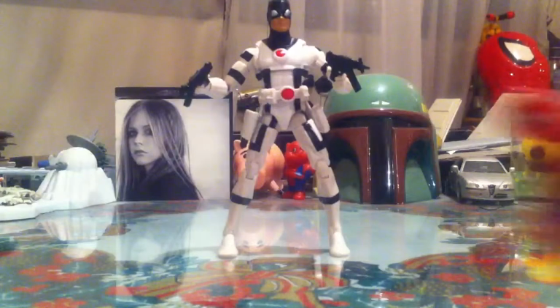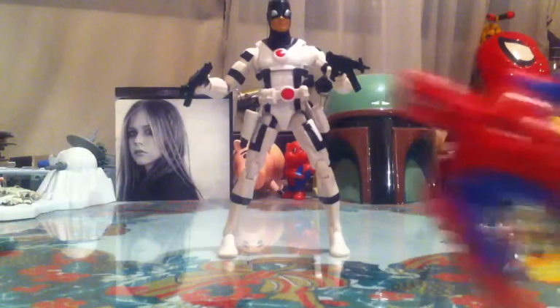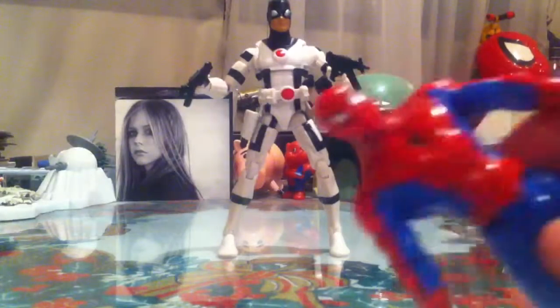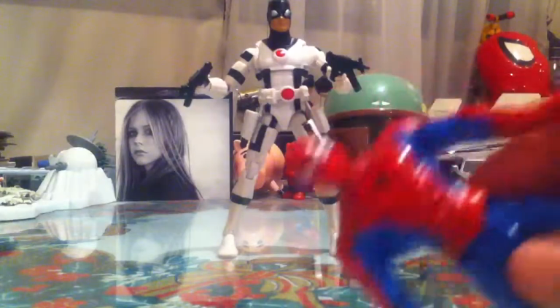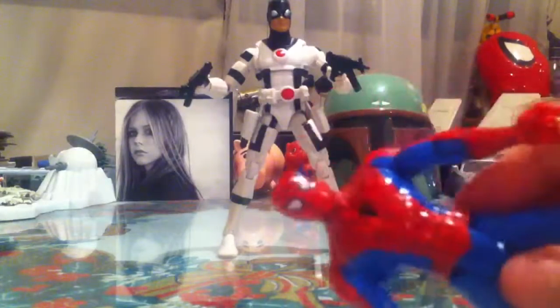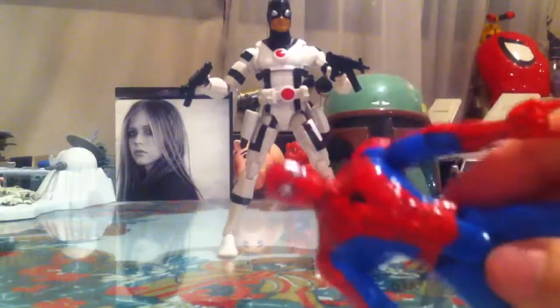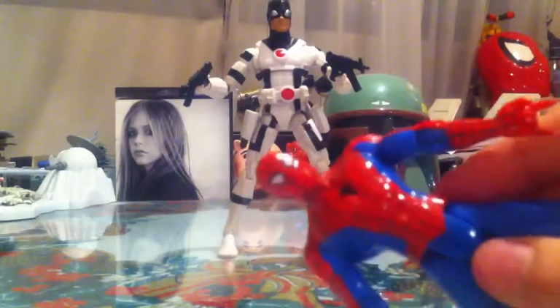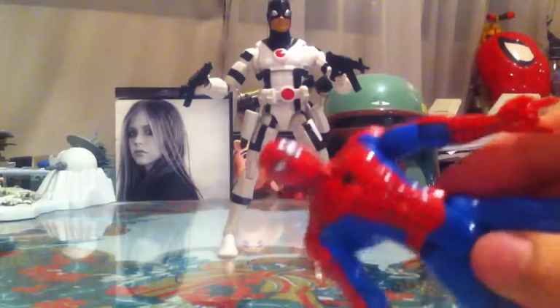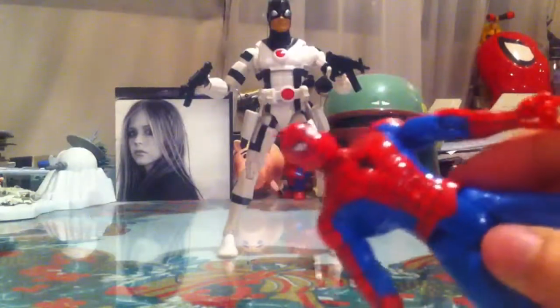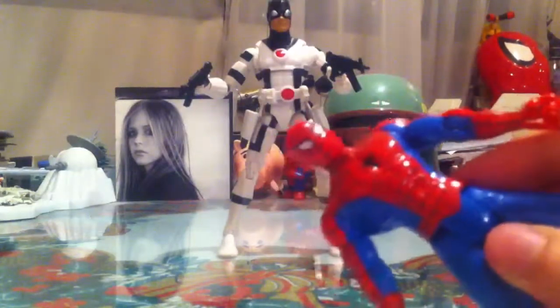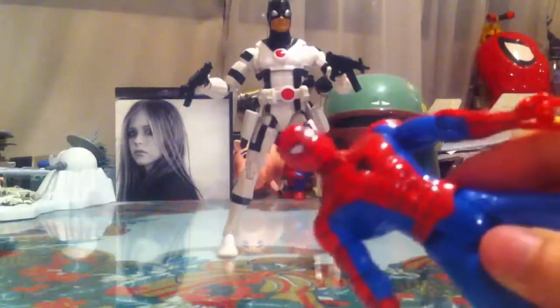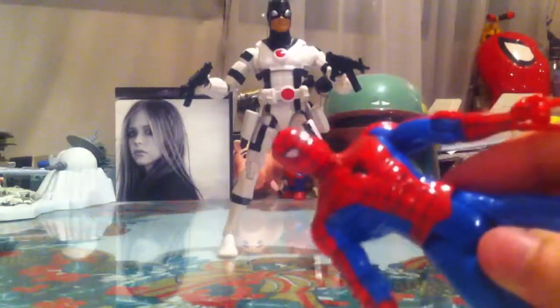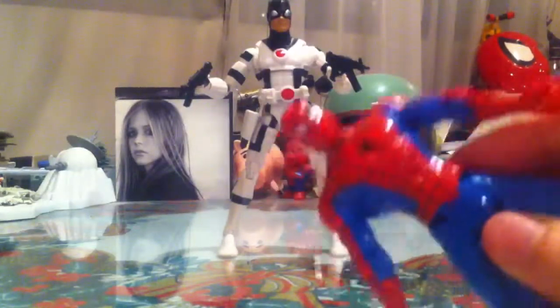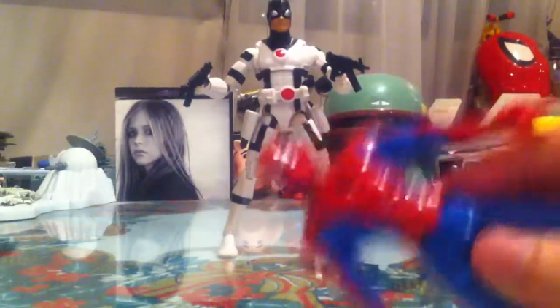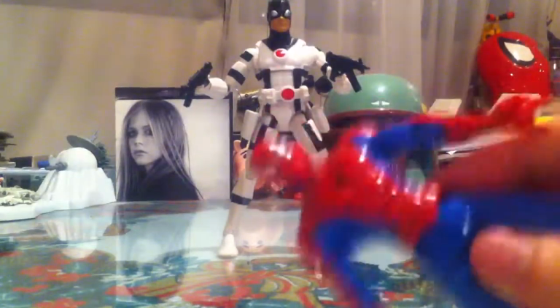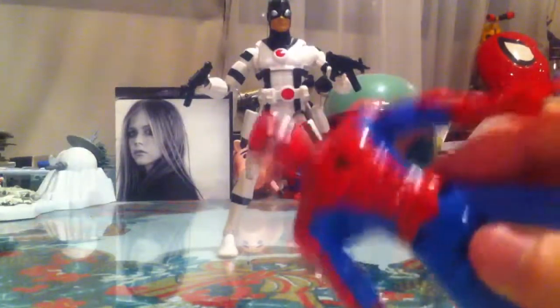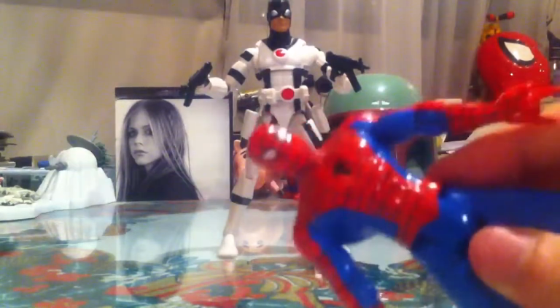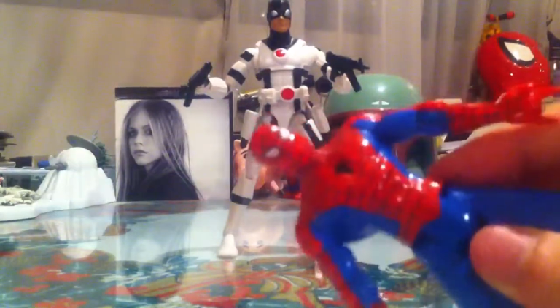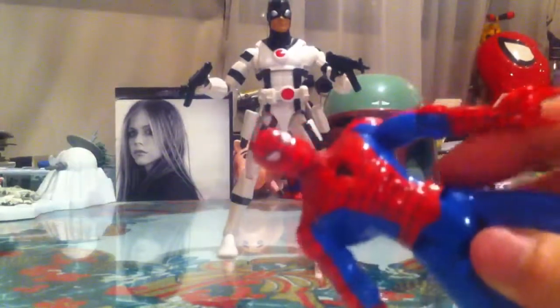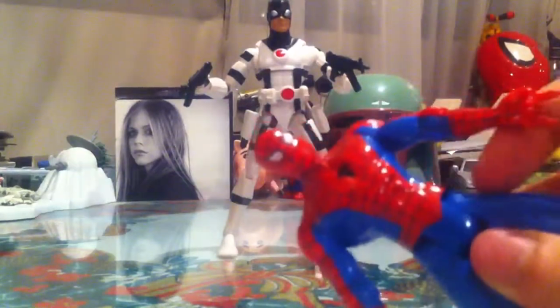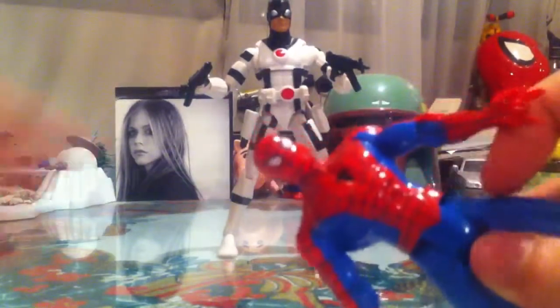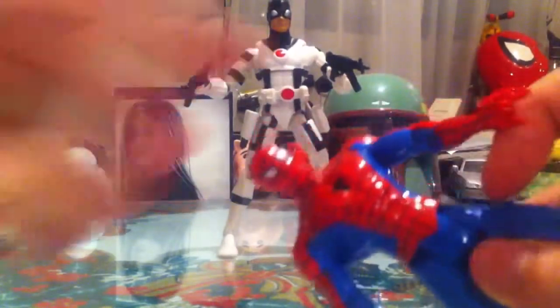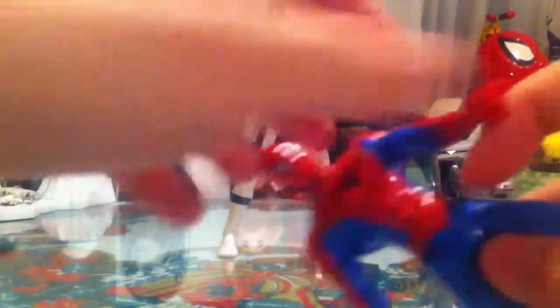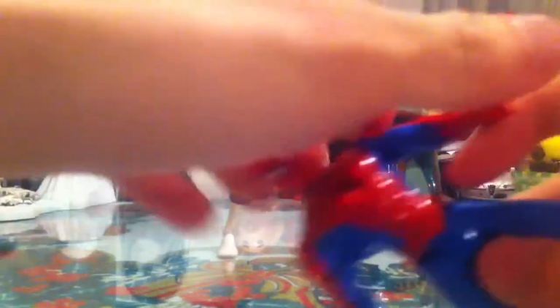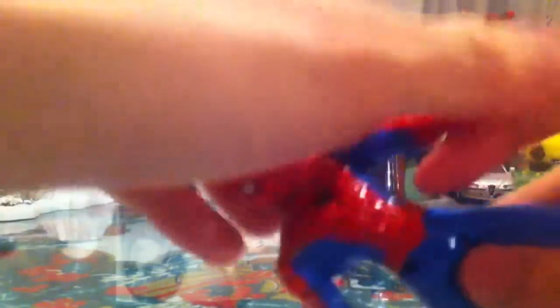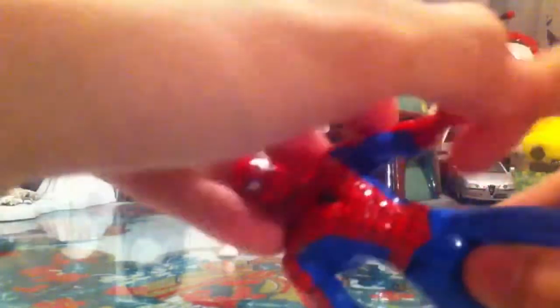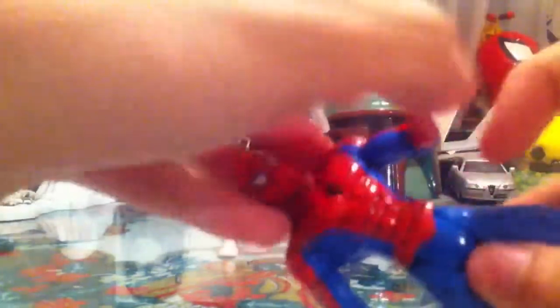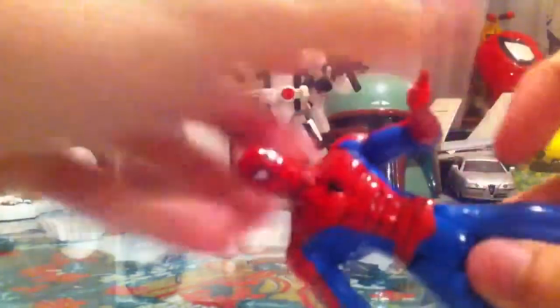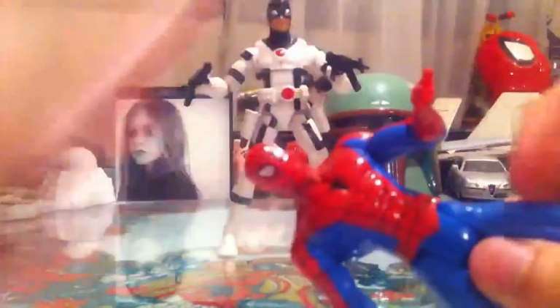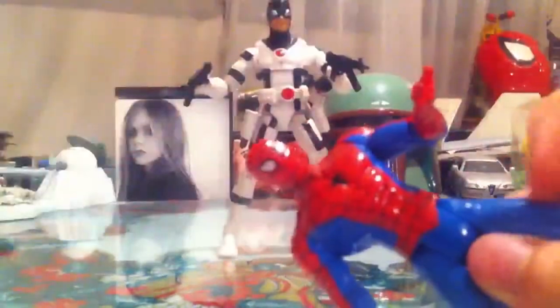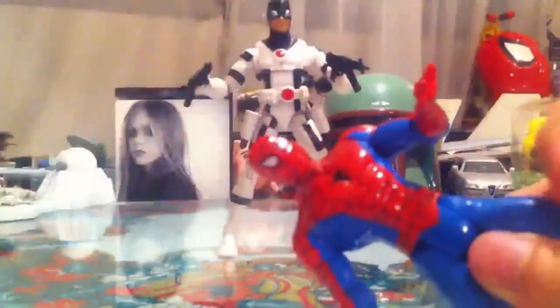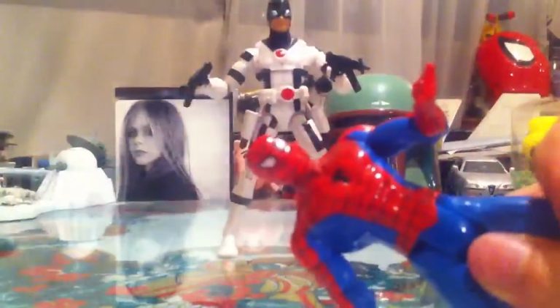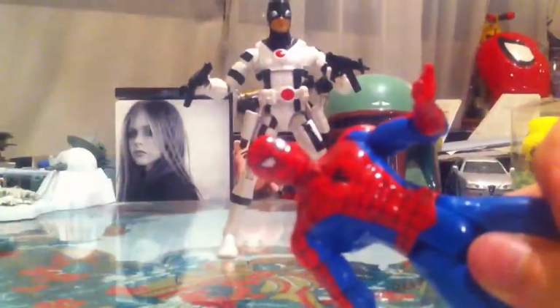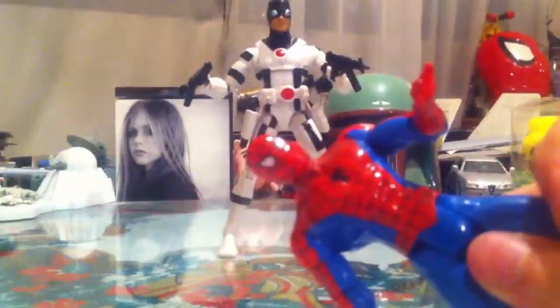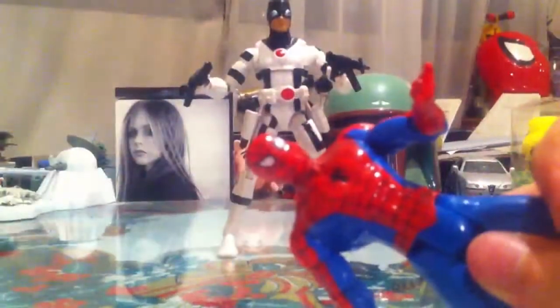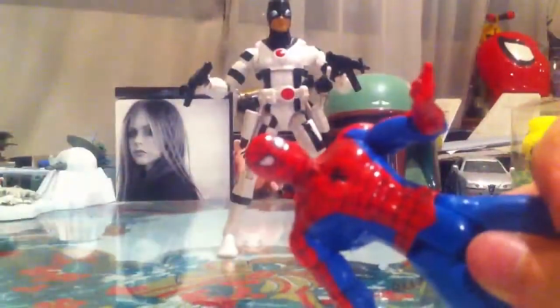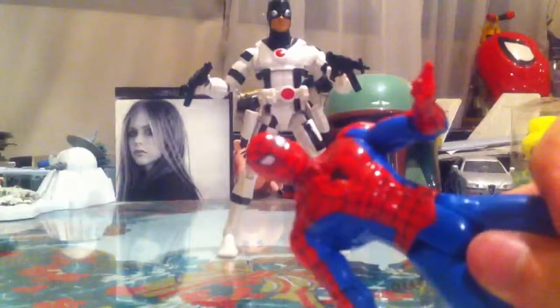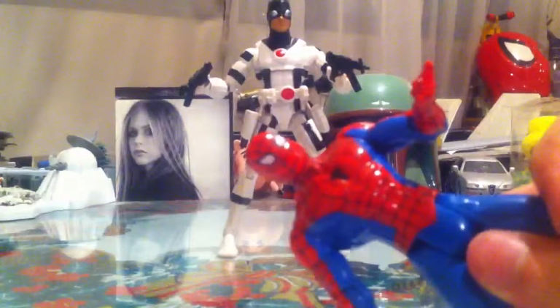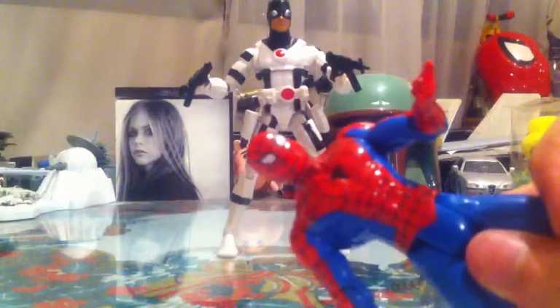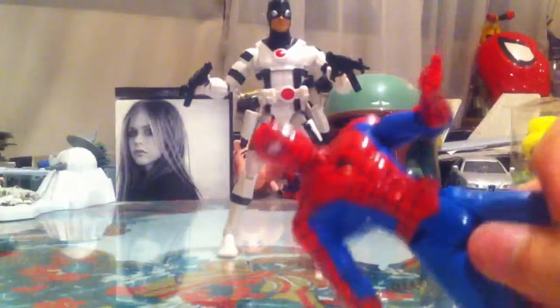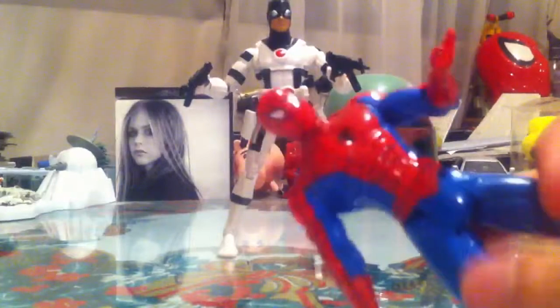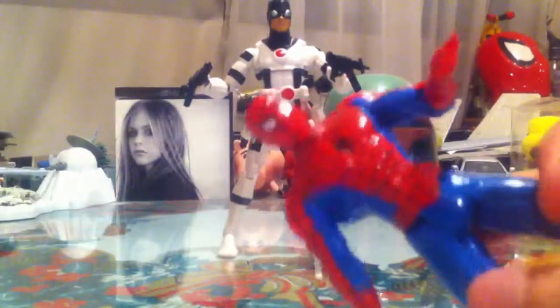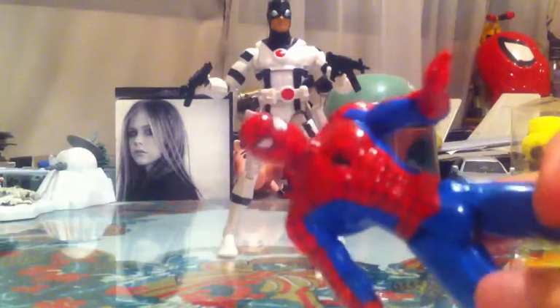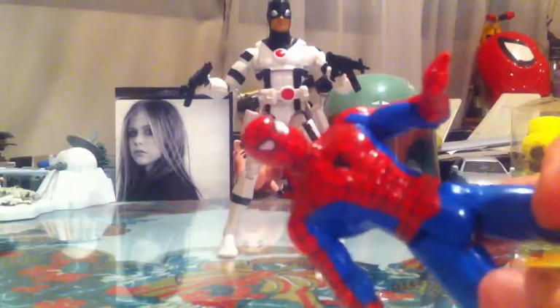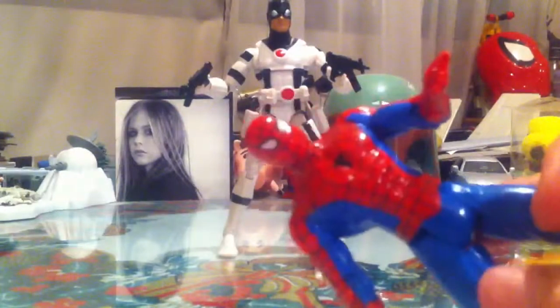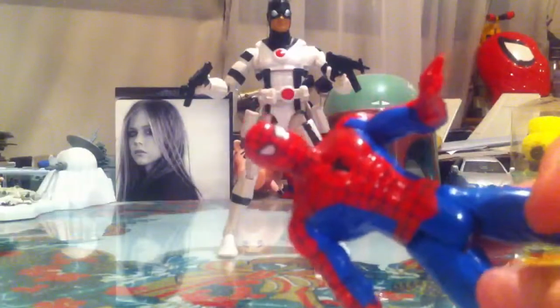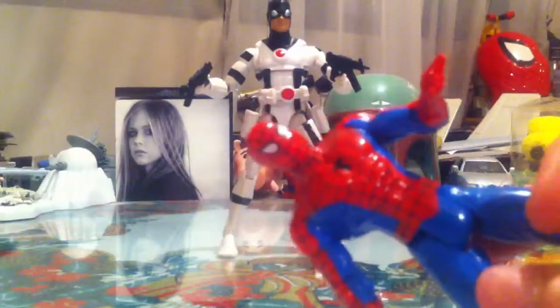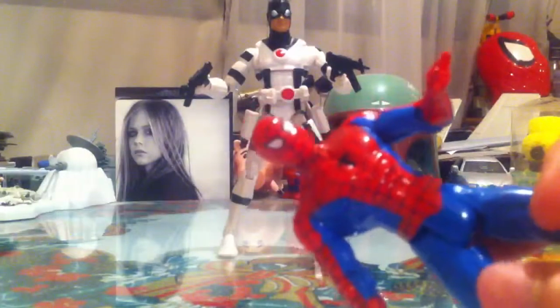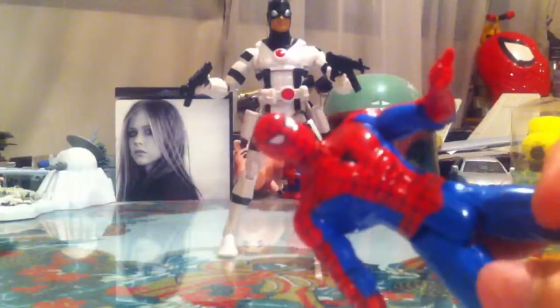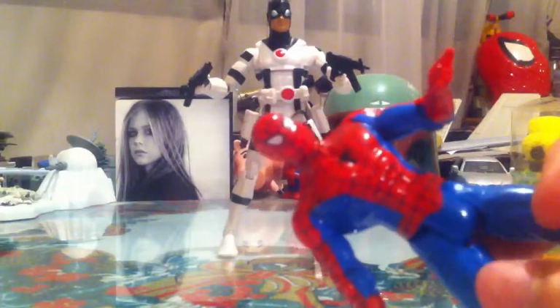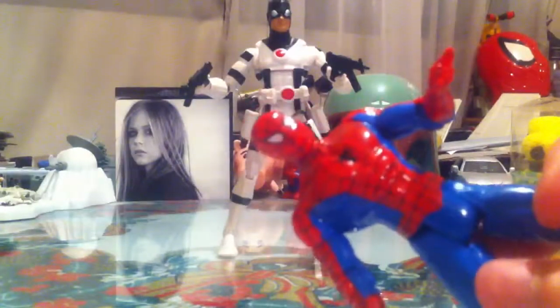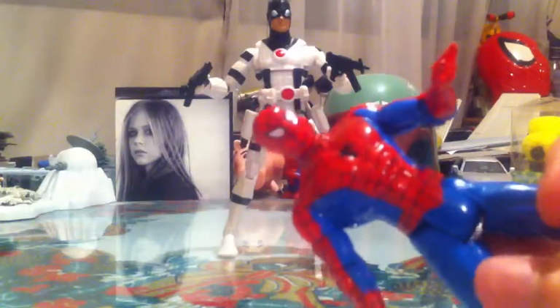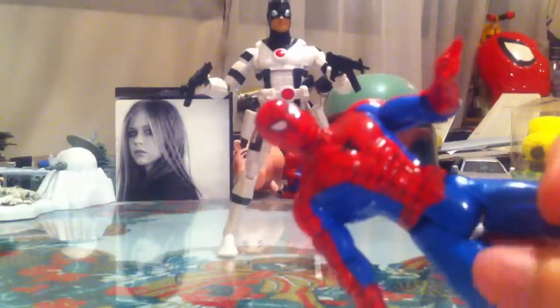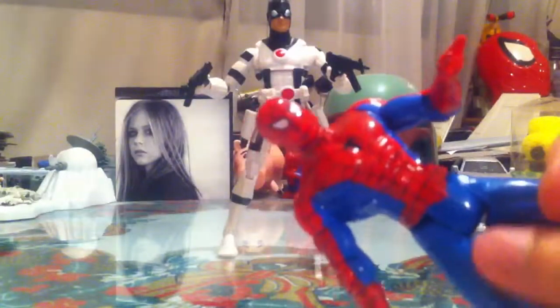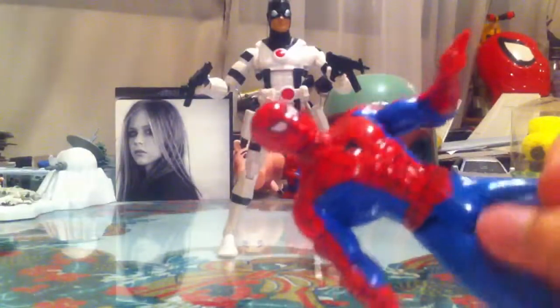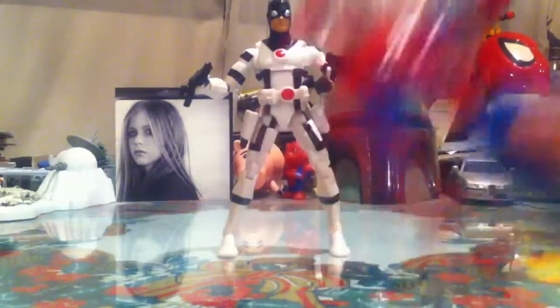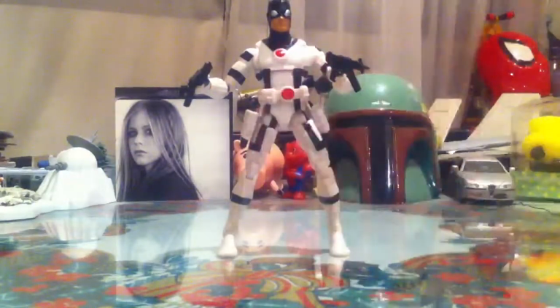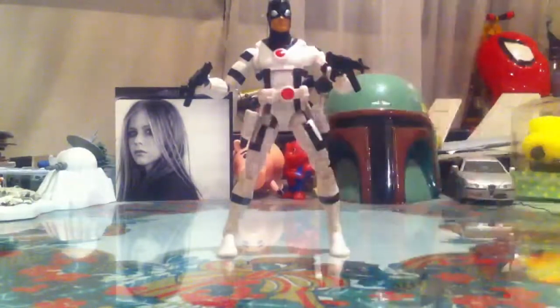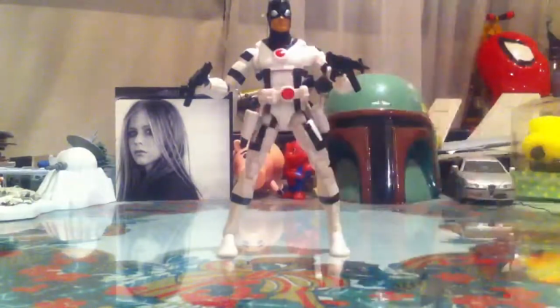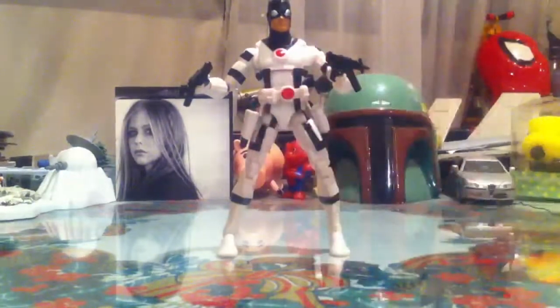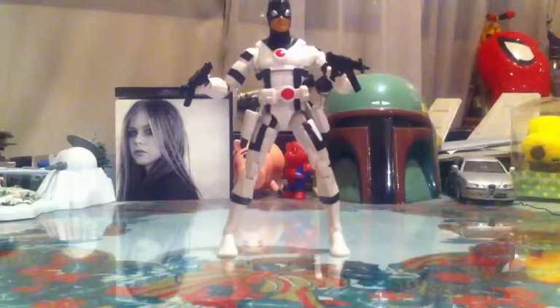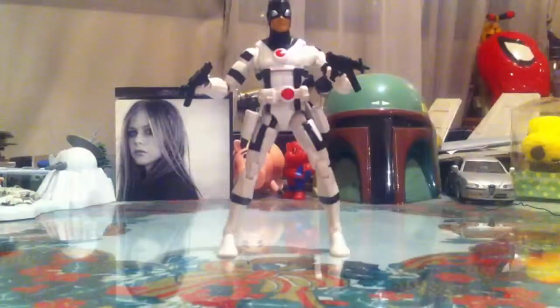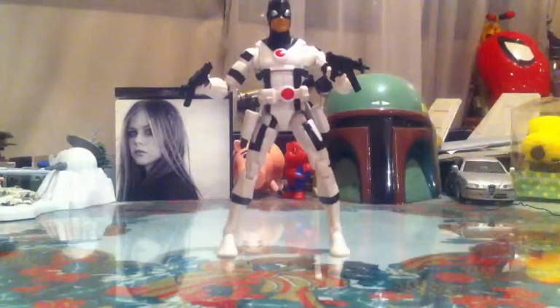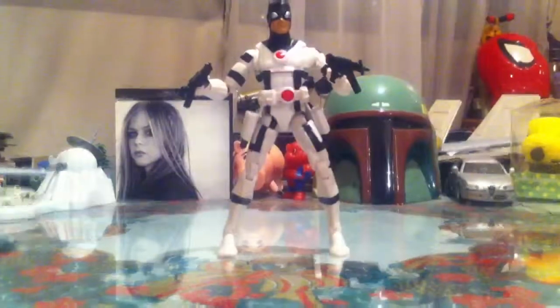Say hello to my little friend Spidey, which I'll make a review on this cool figure soon. Later guys!